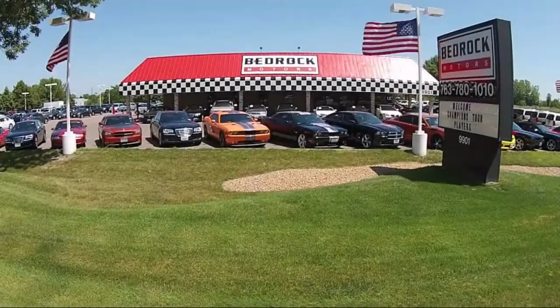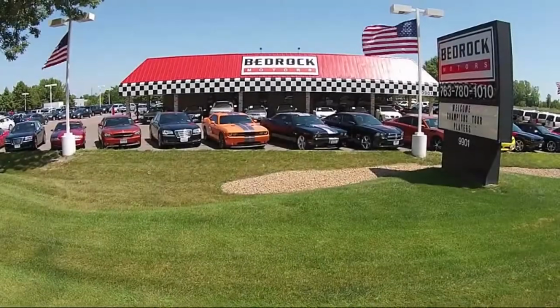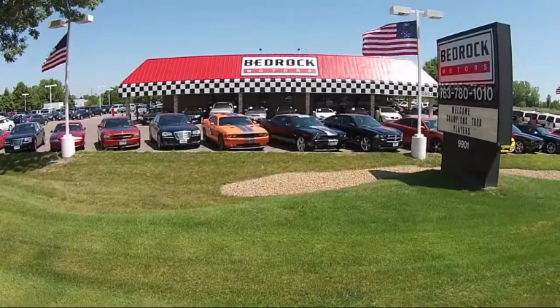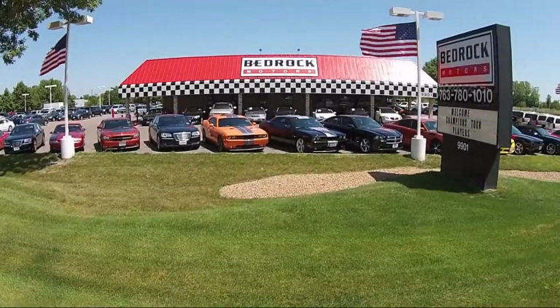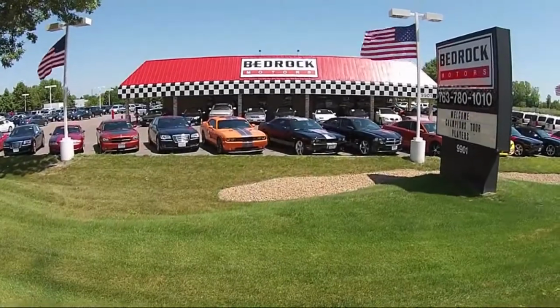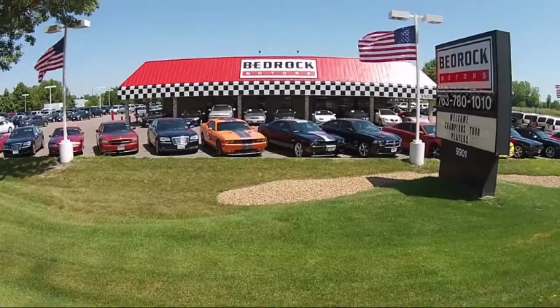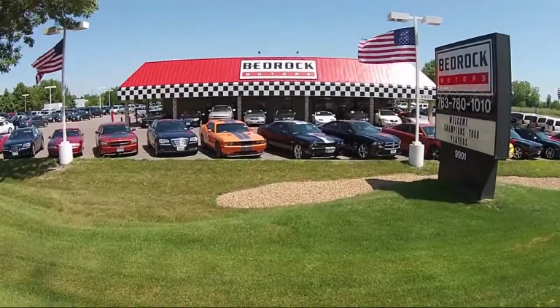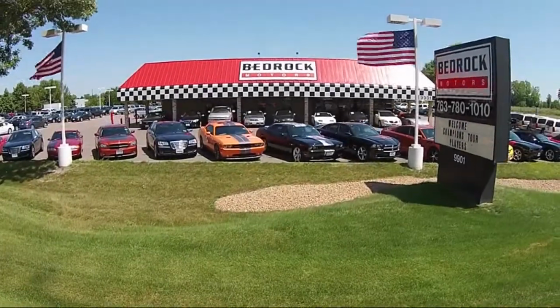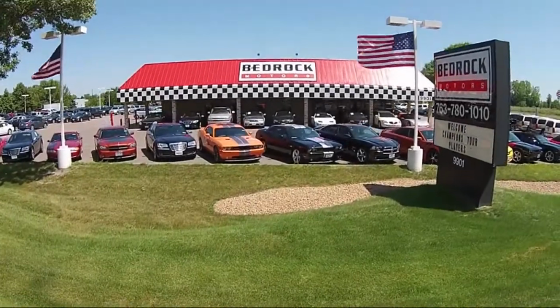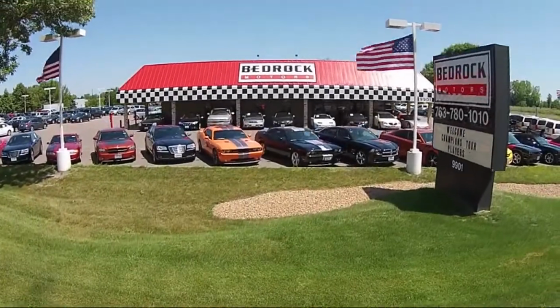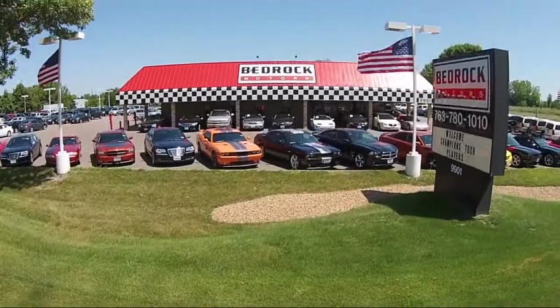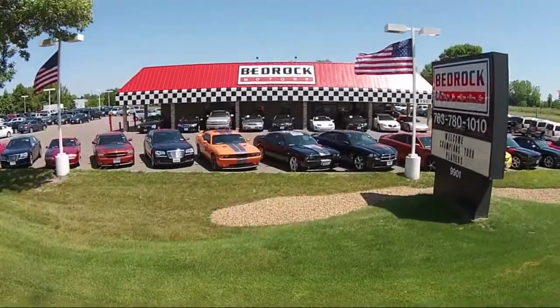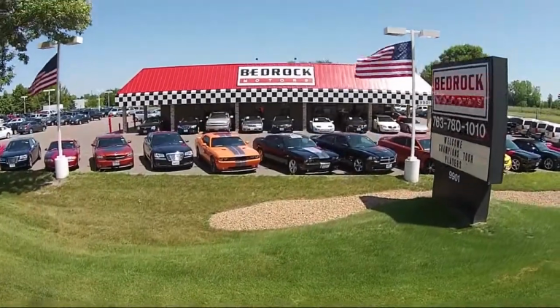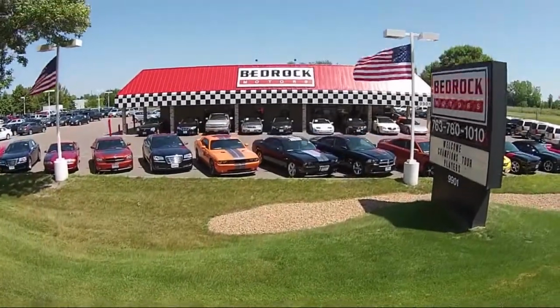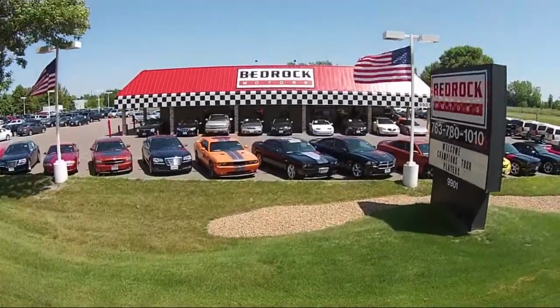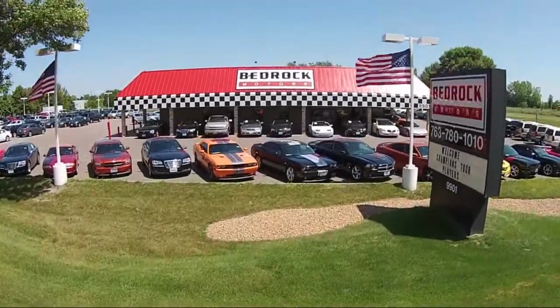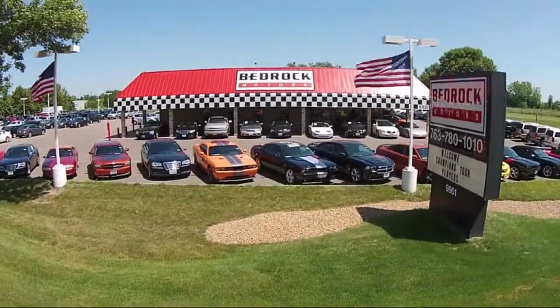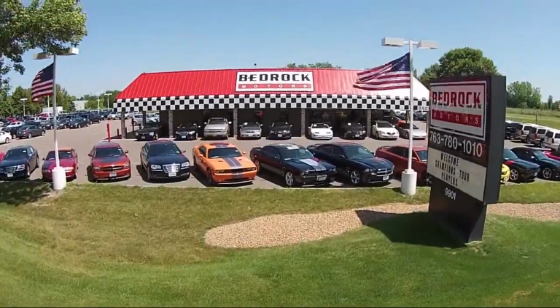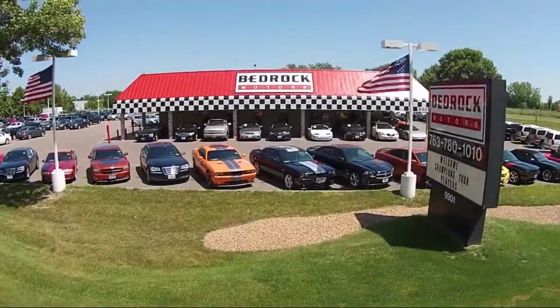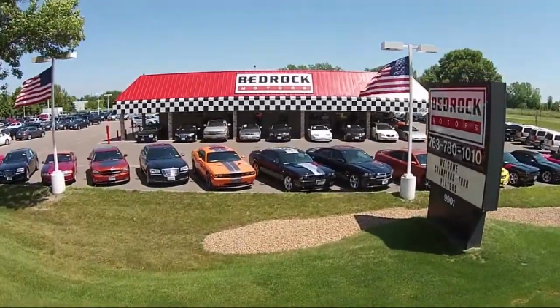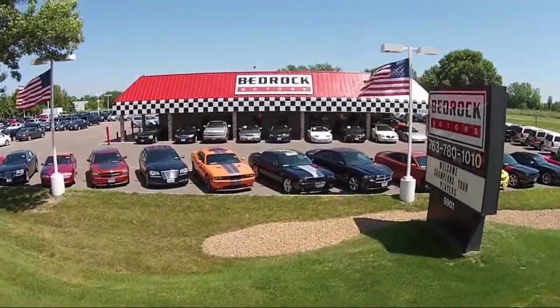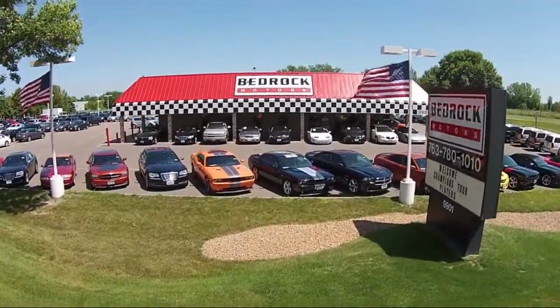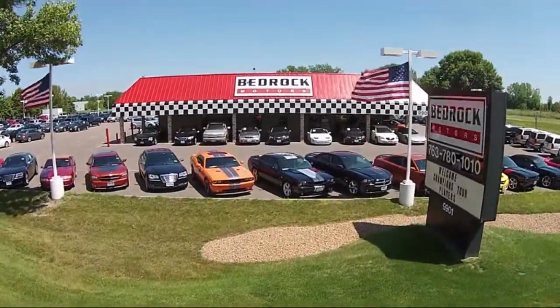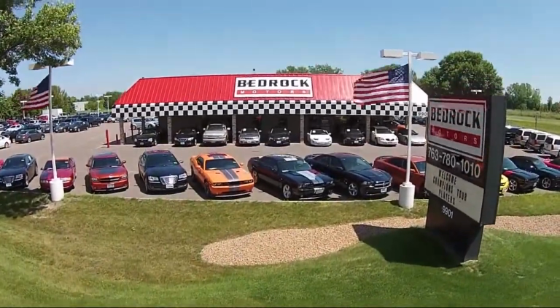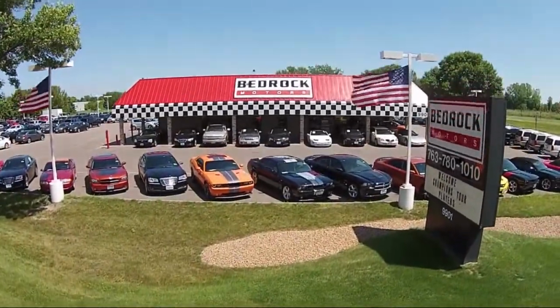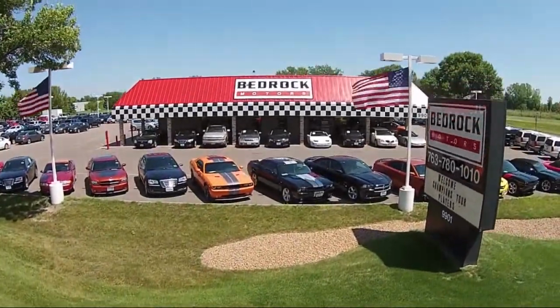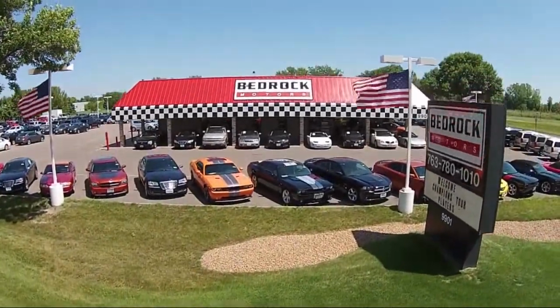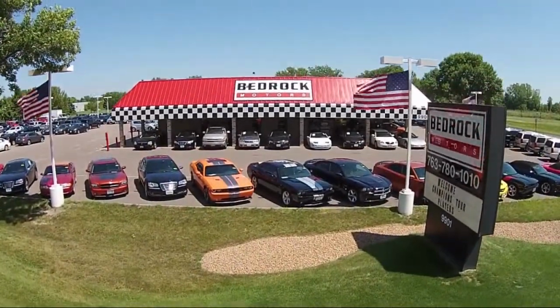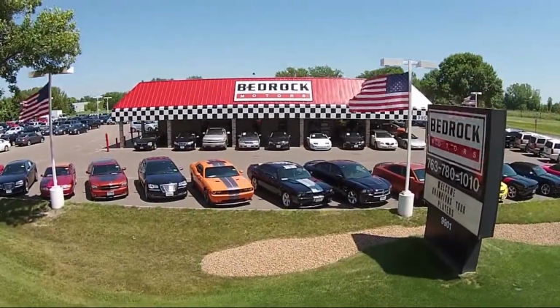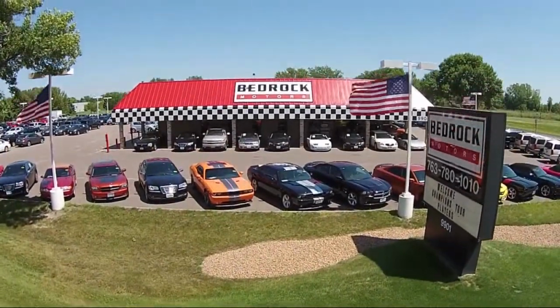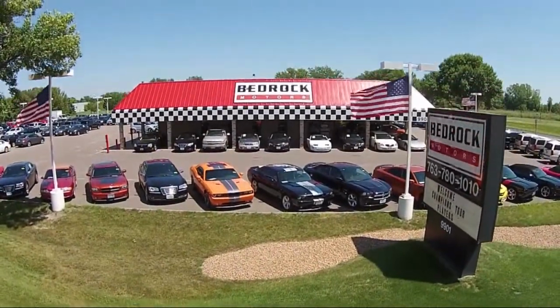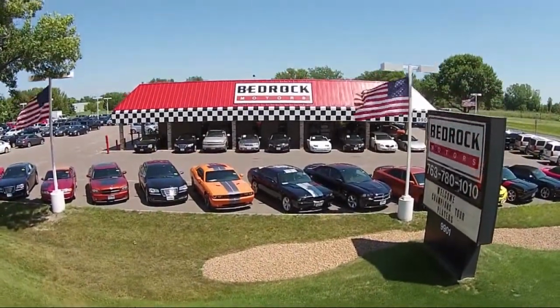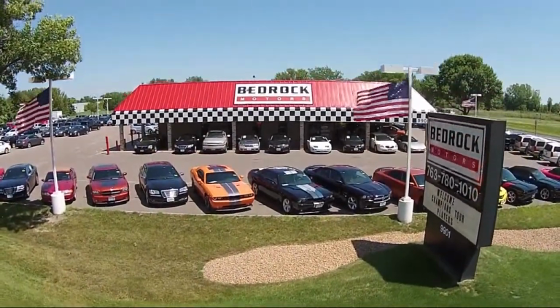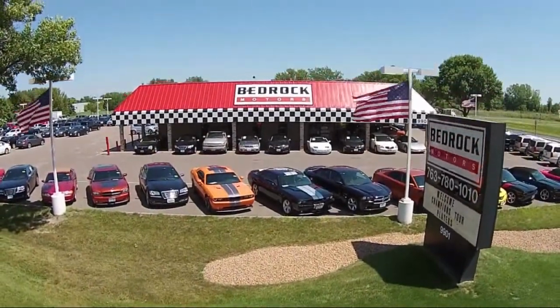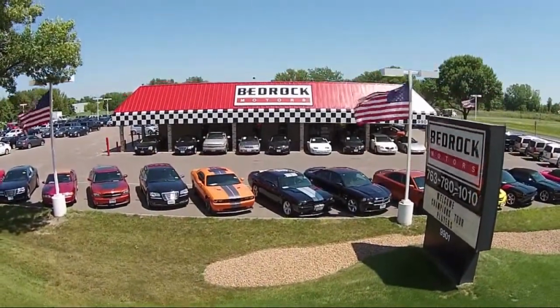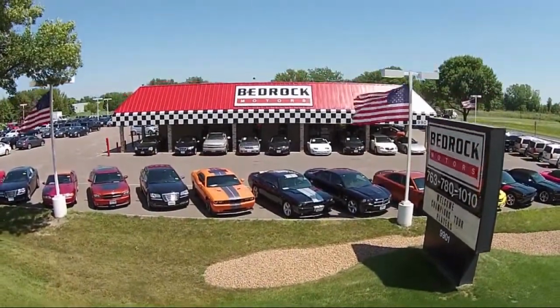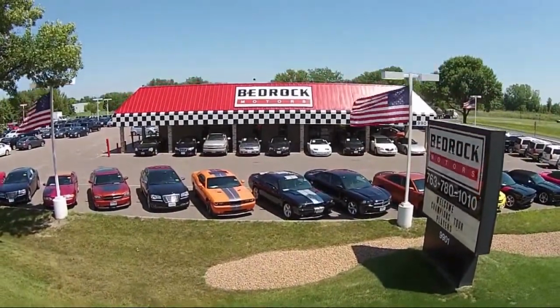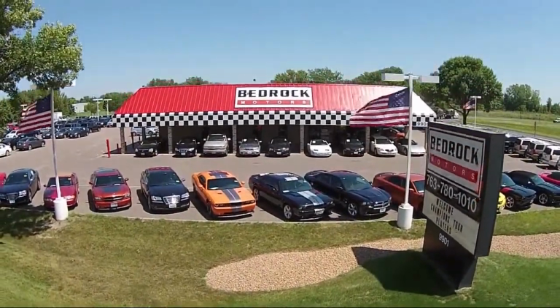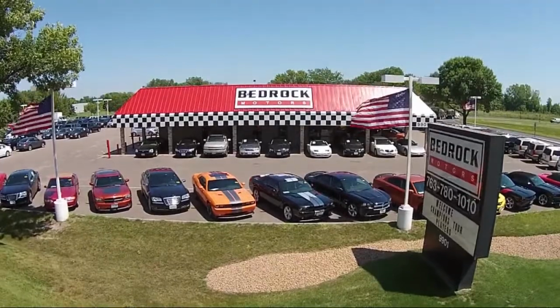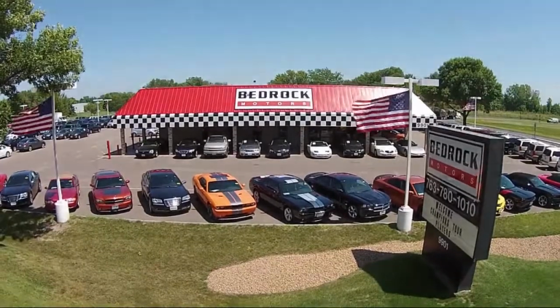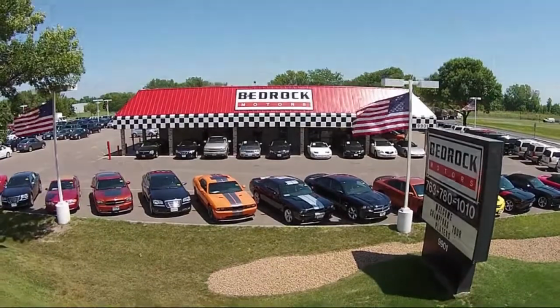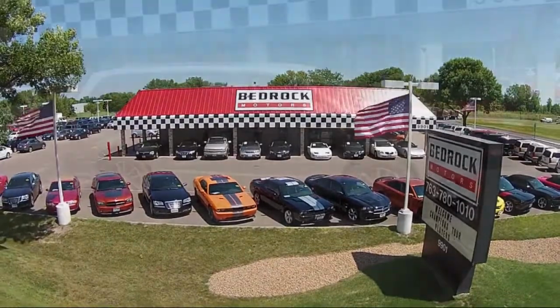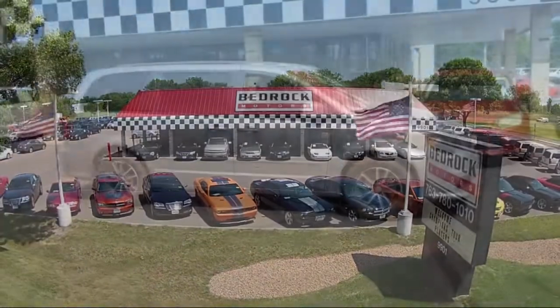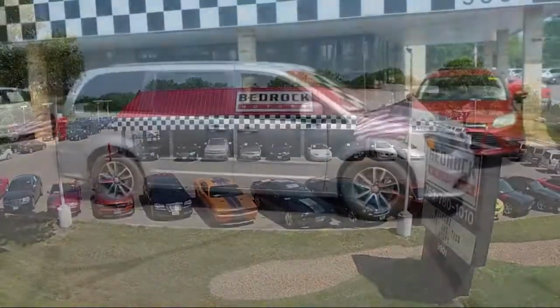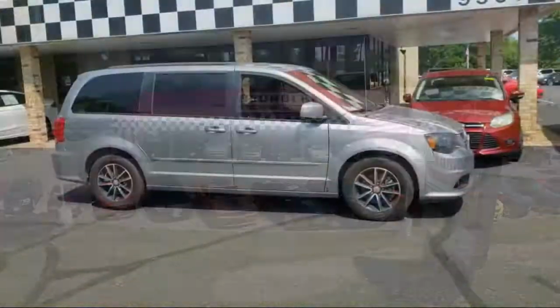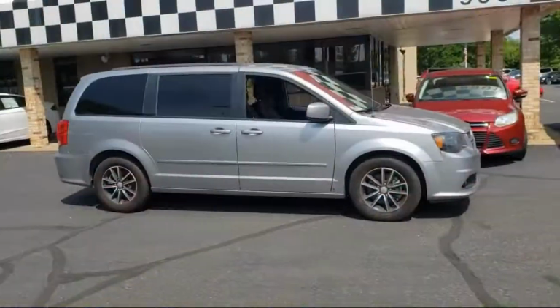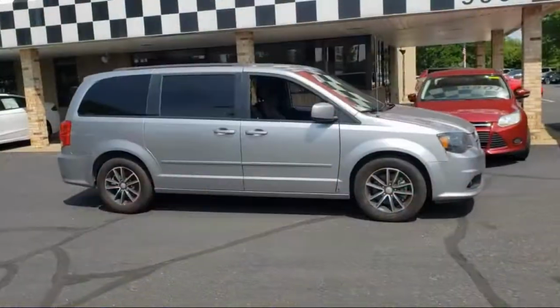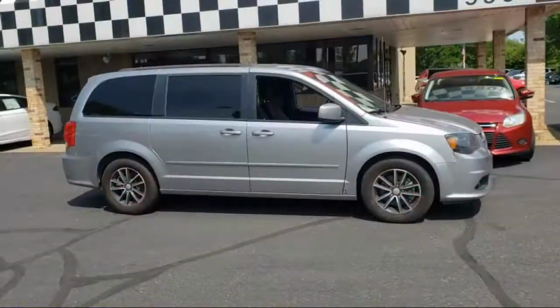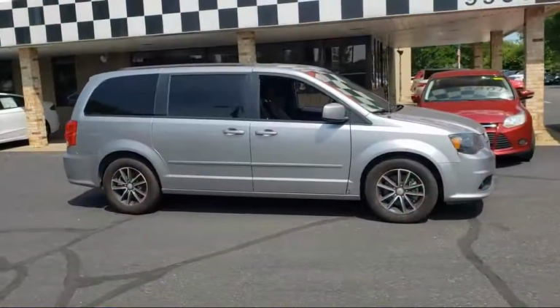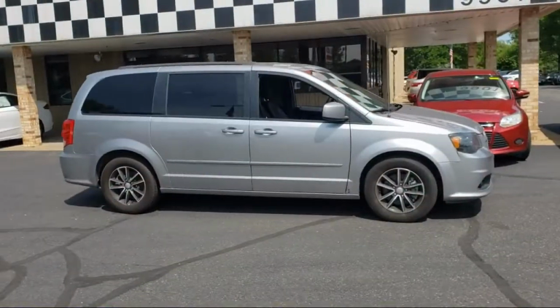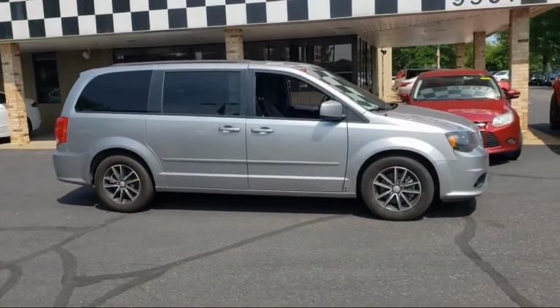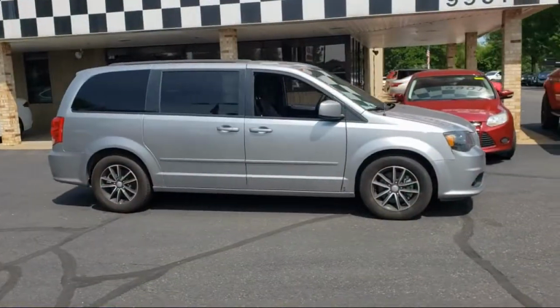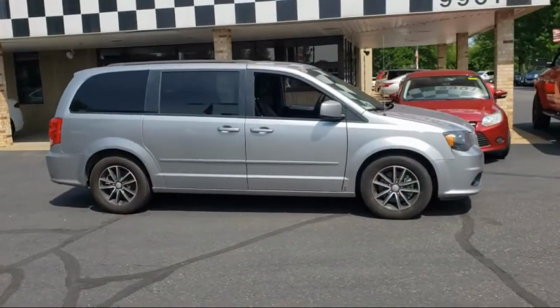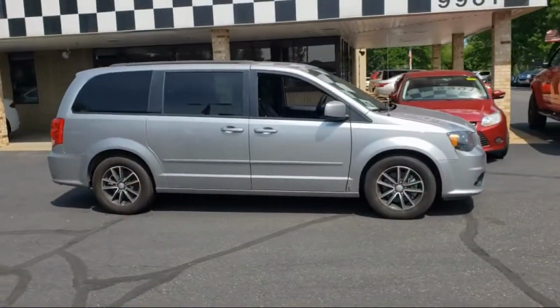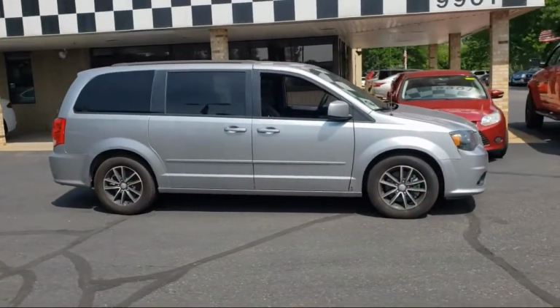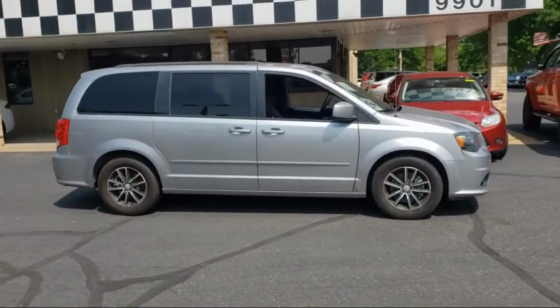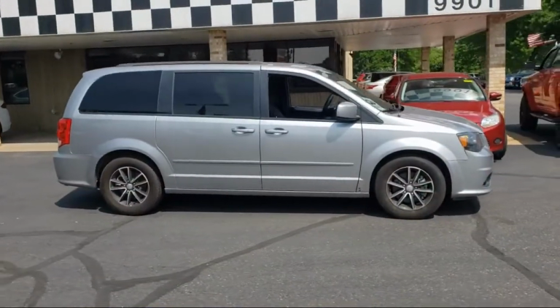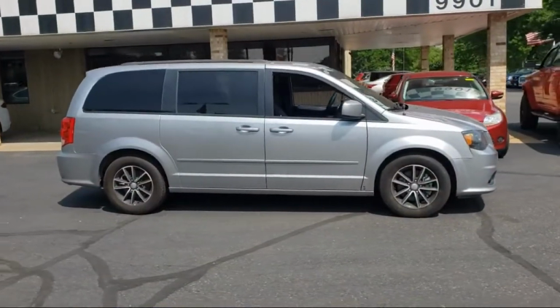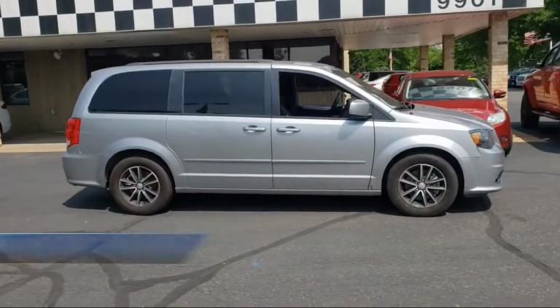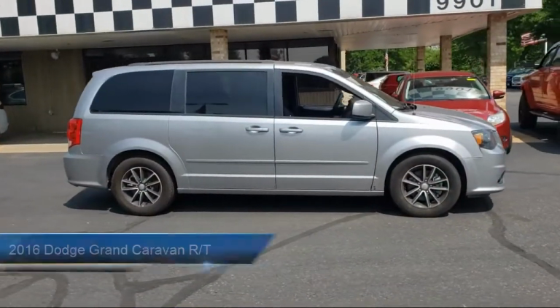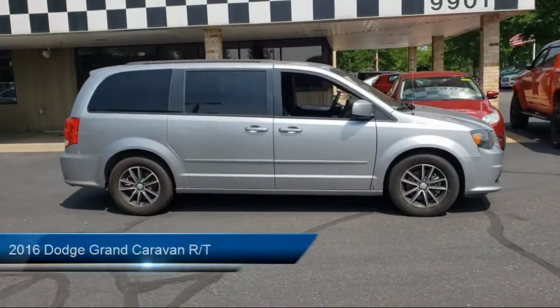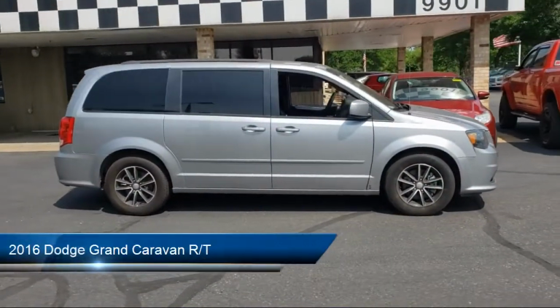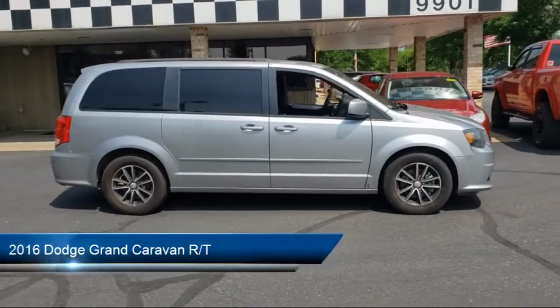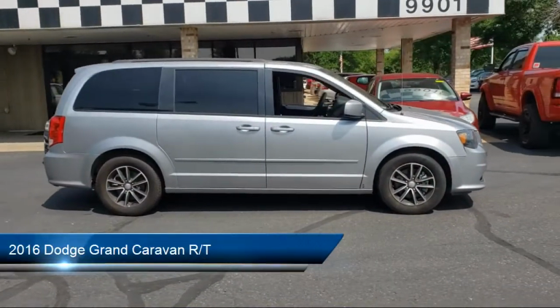Welcome to Bedrock Motors, the Upper Midwest's largest auto wholesale arm. And here's a look at another one of our great vehicles in our inventory.